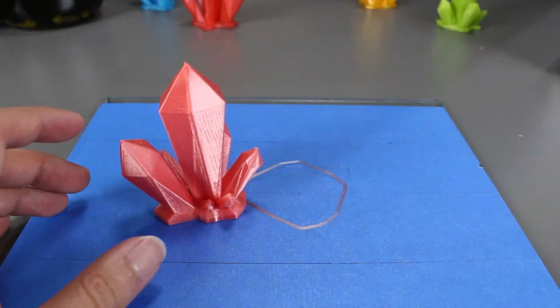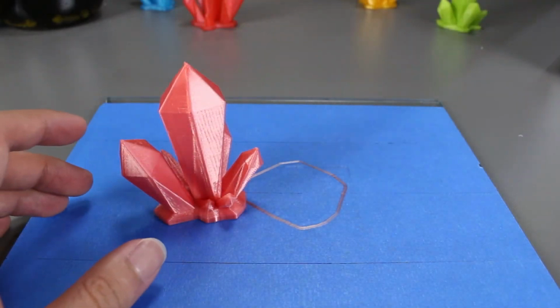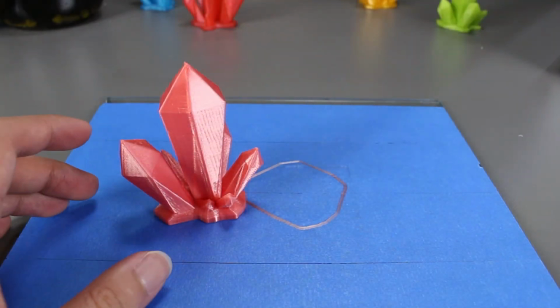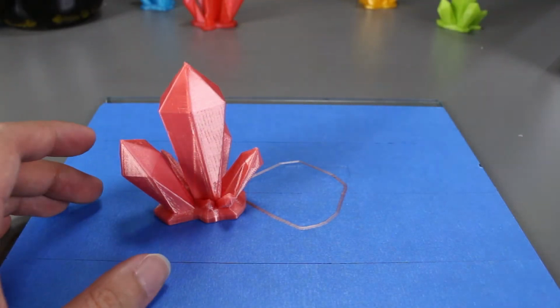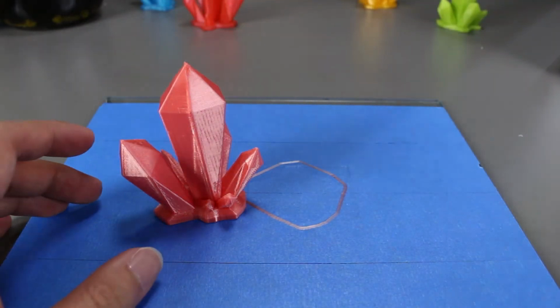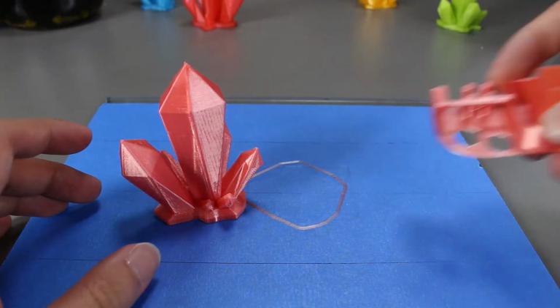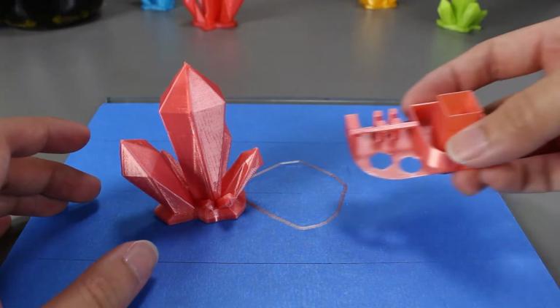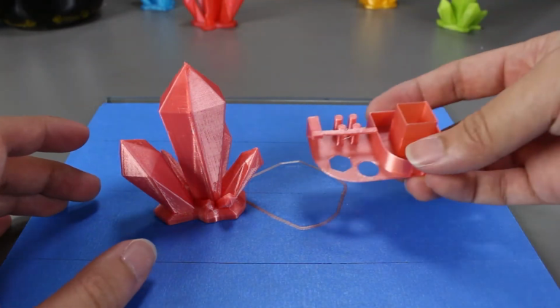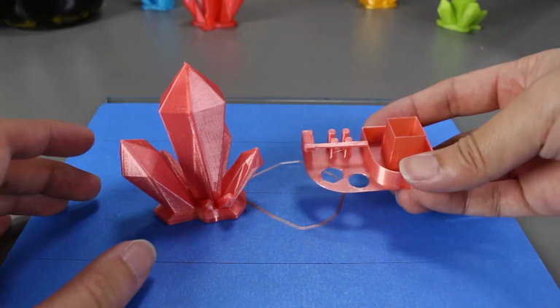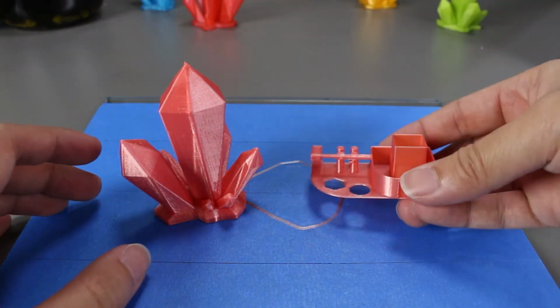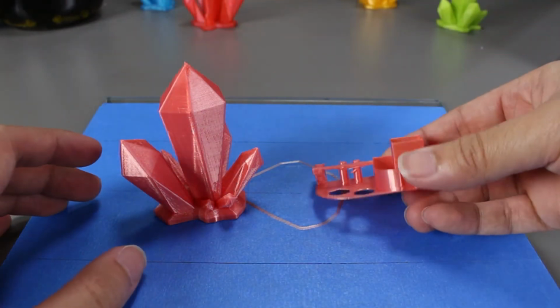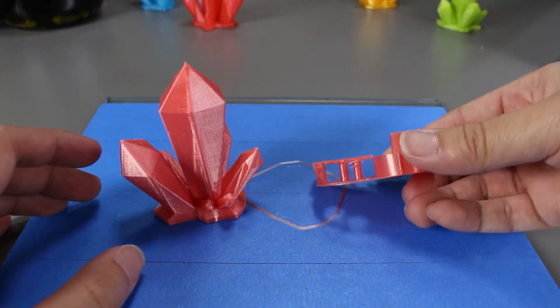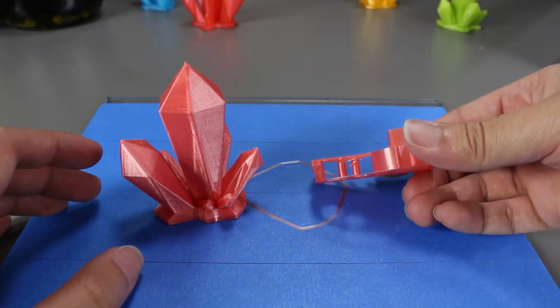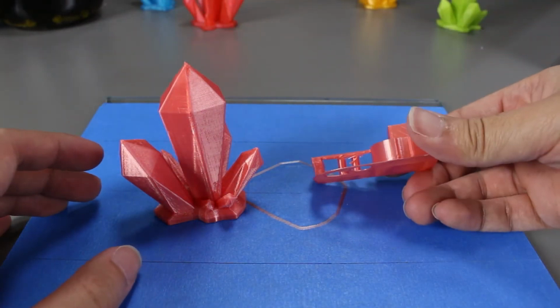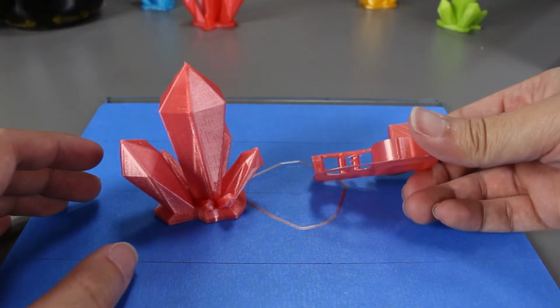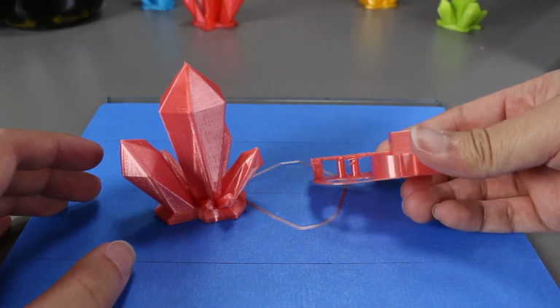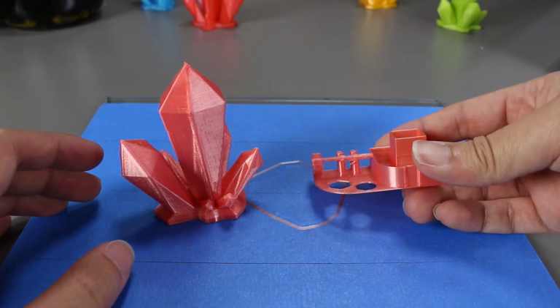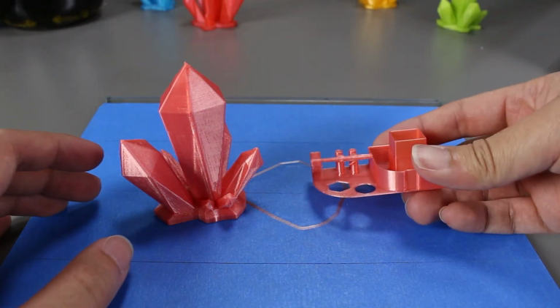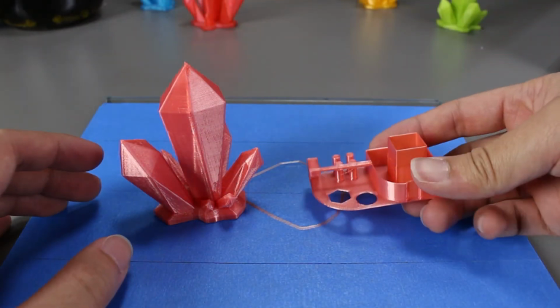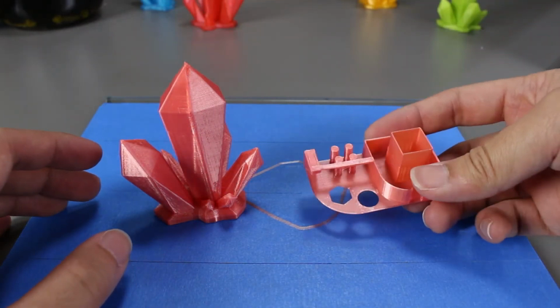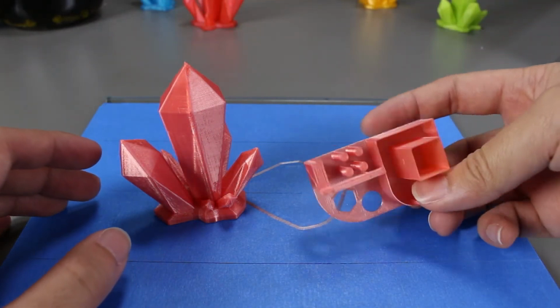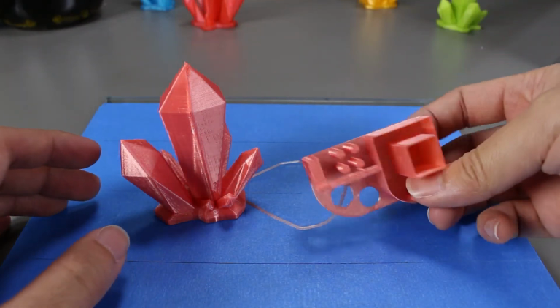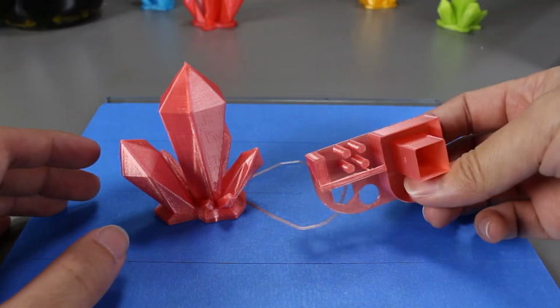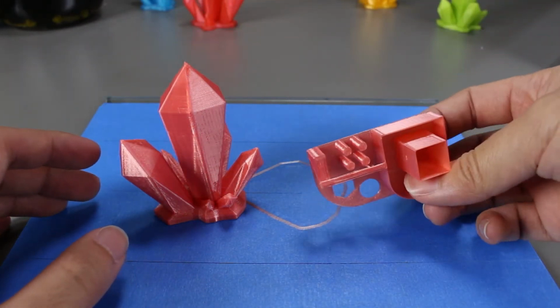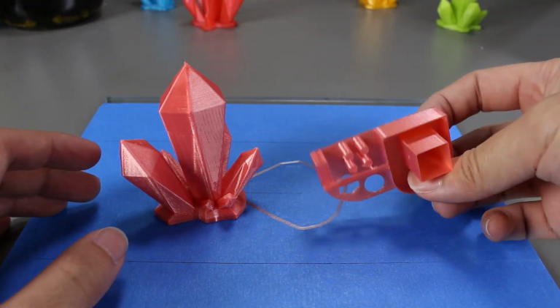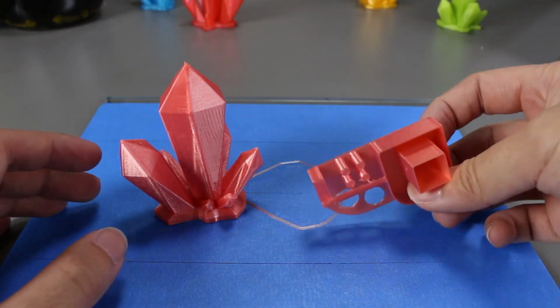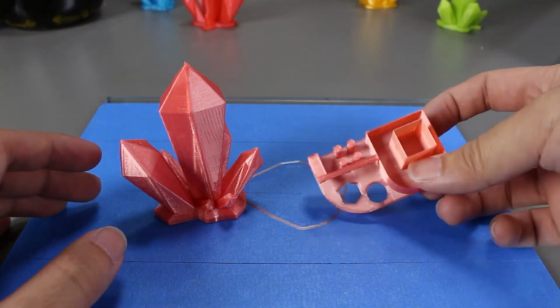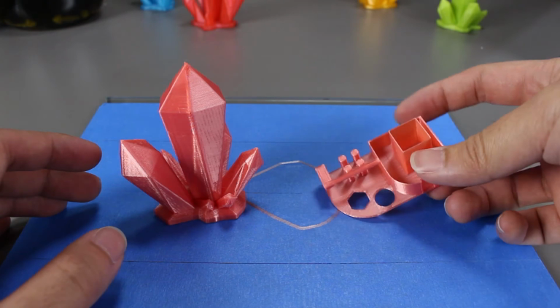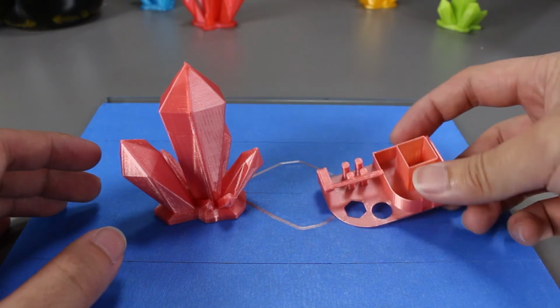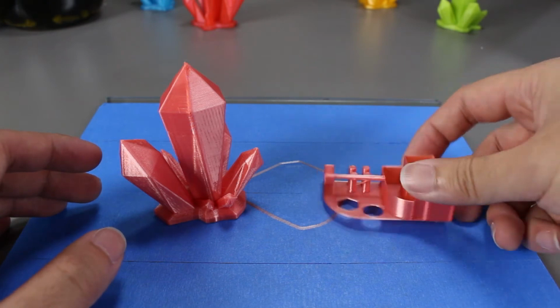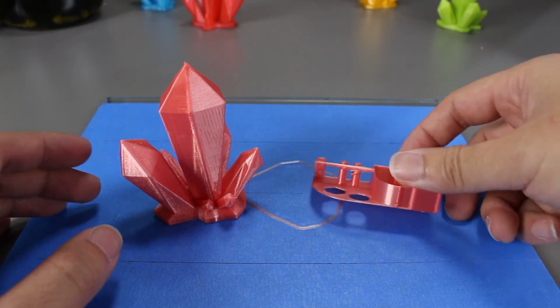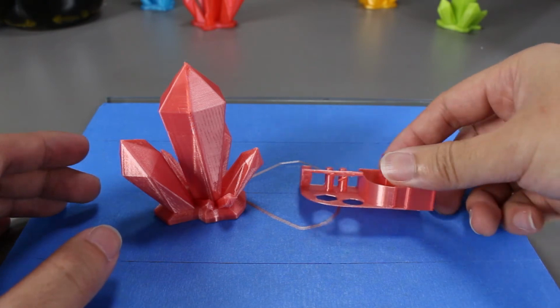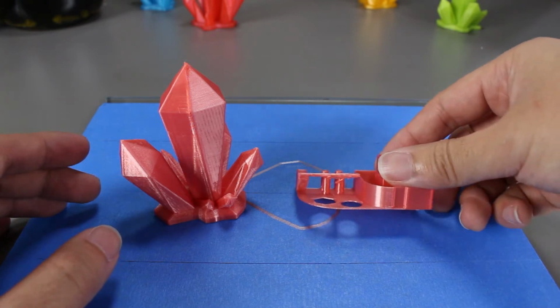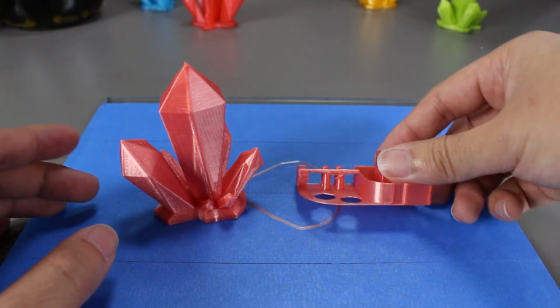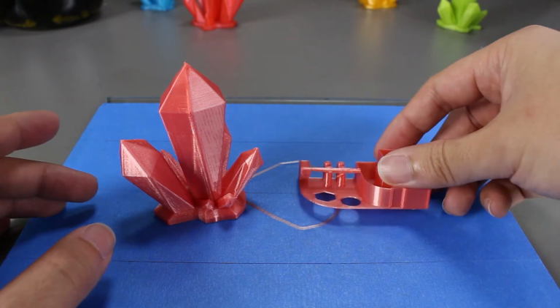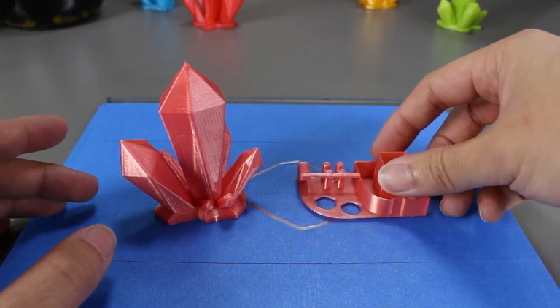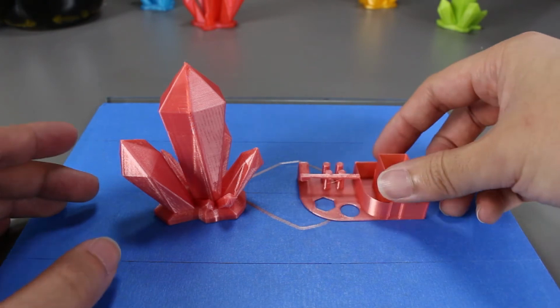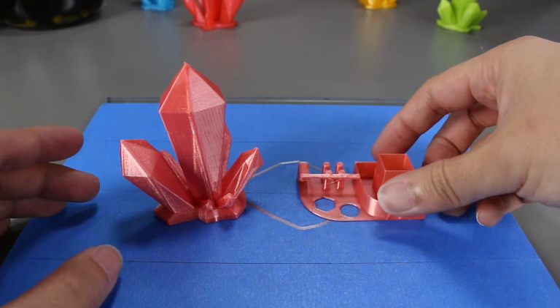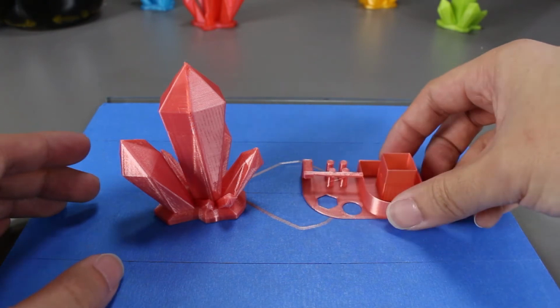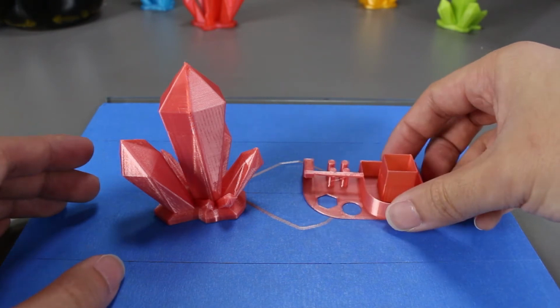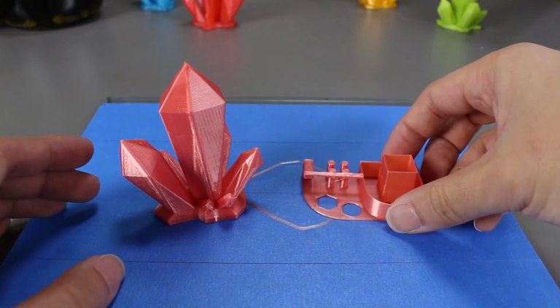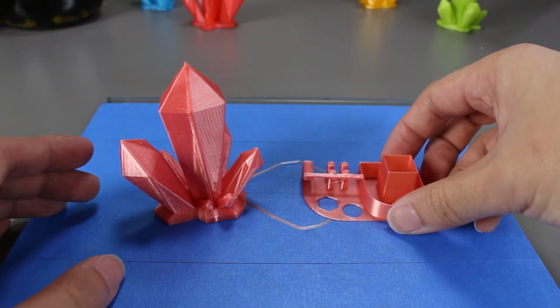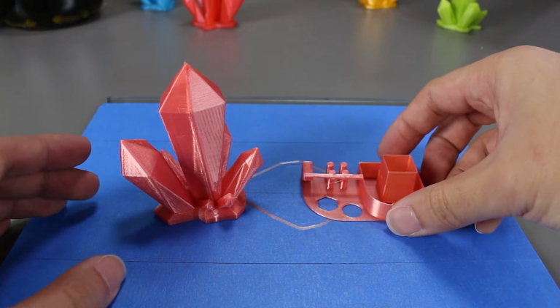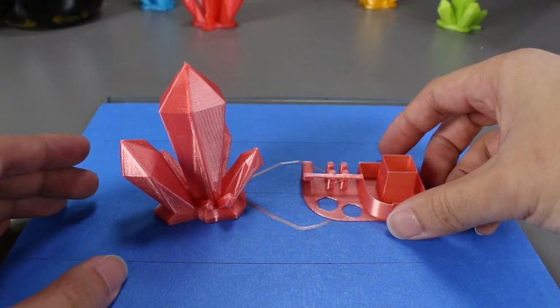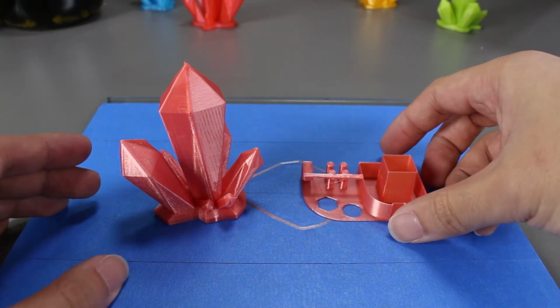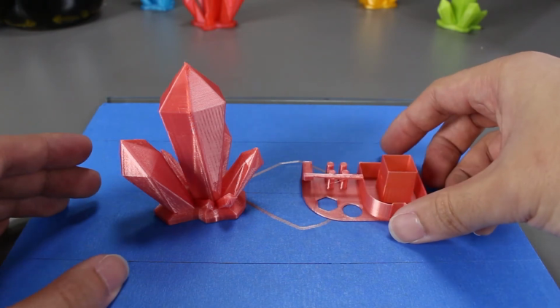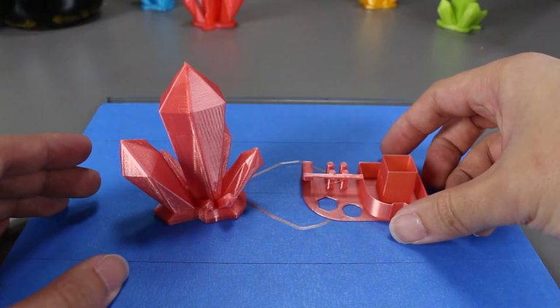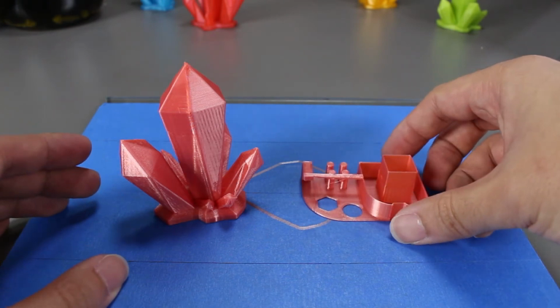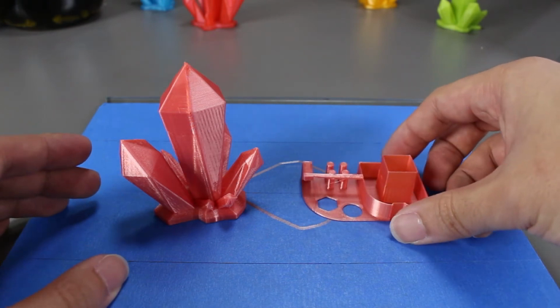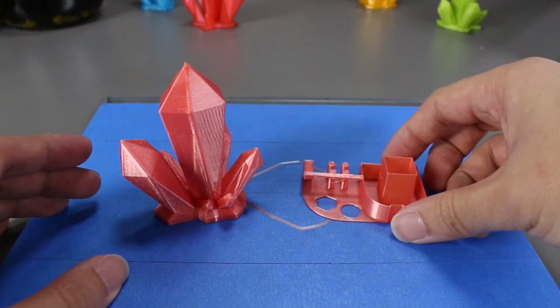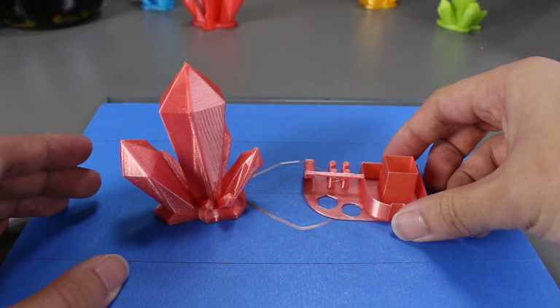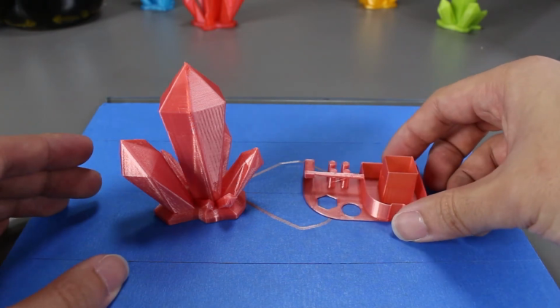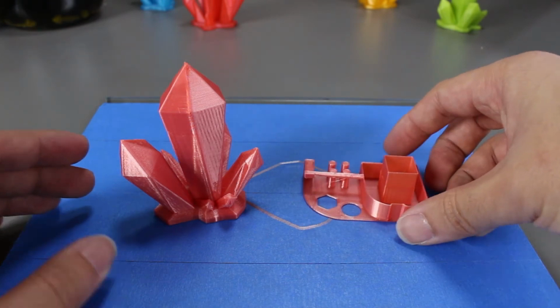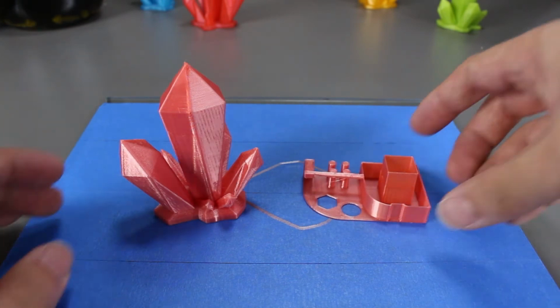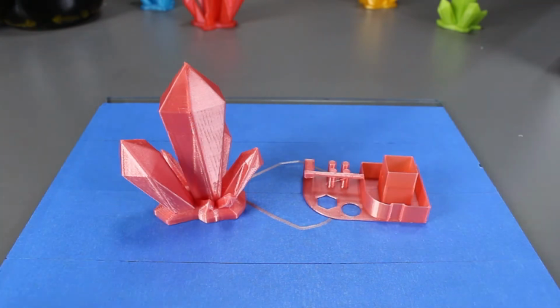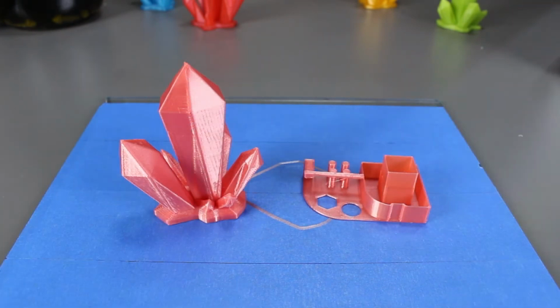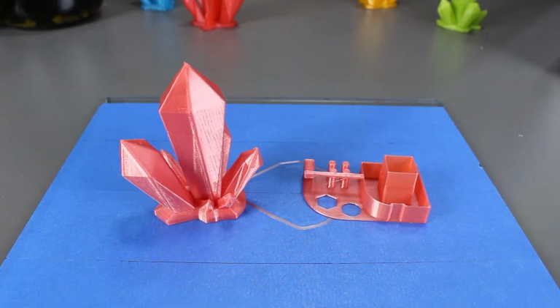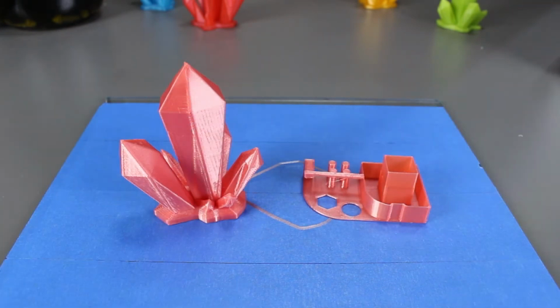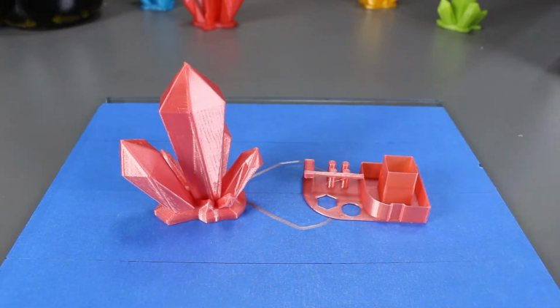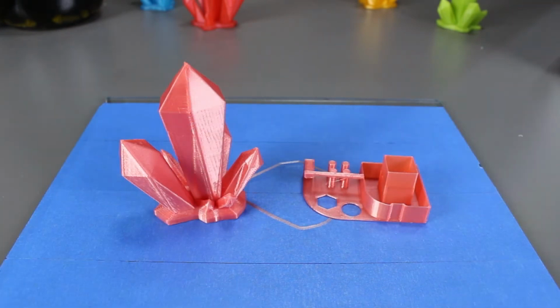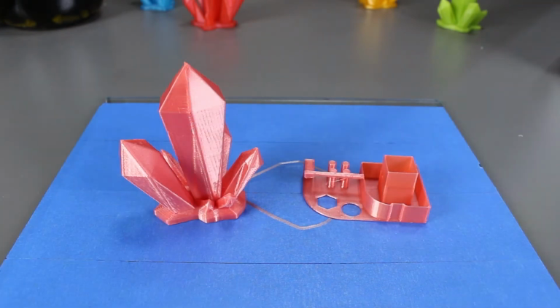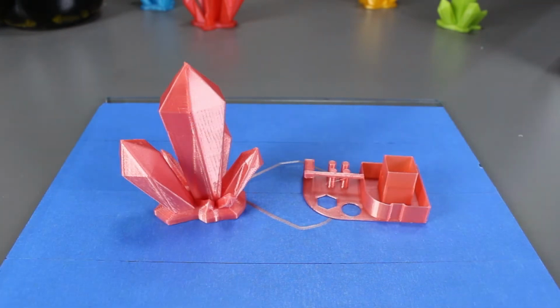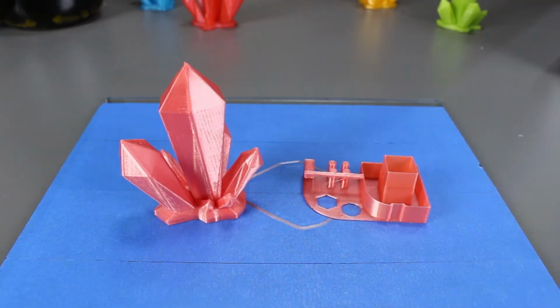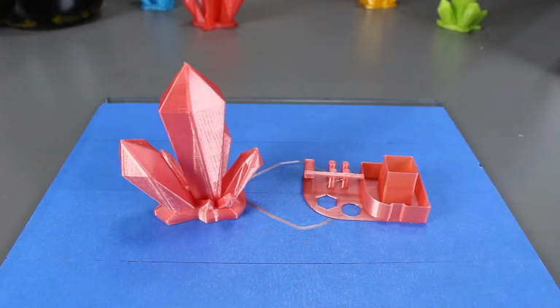Also it looks like it retained that same gloss even after printing. I thought it would be a bit different after it goes through the nozzle and being heated up, but I guess not. The two prints look pretty nice.